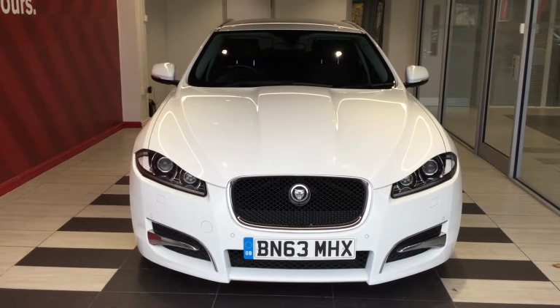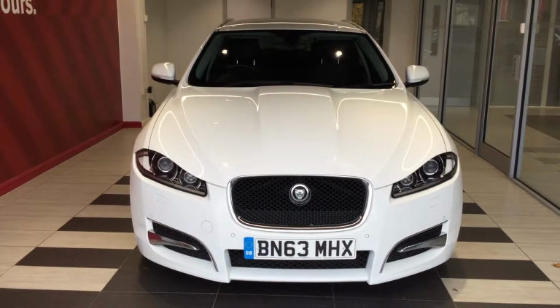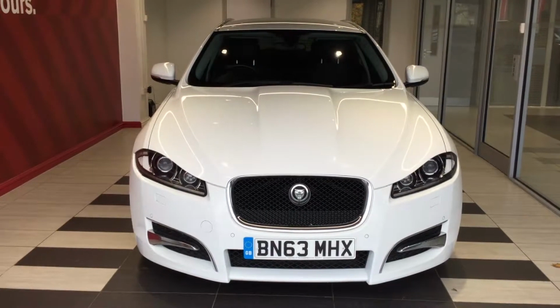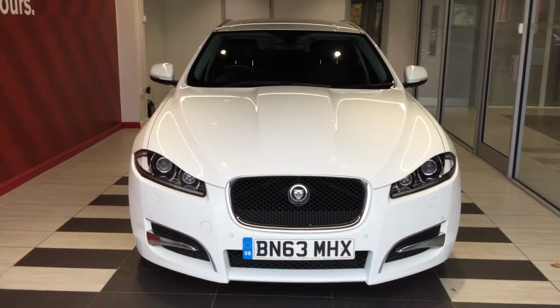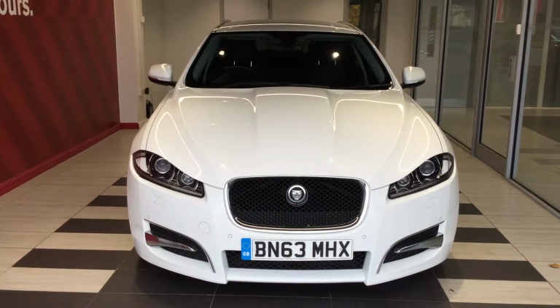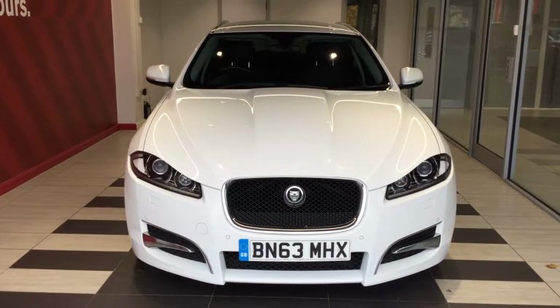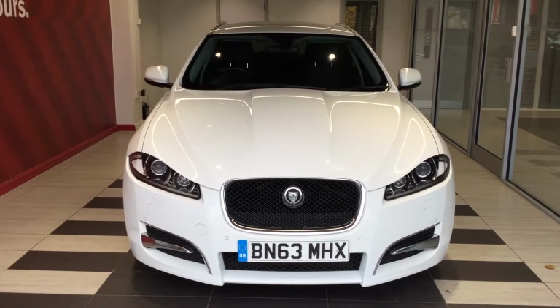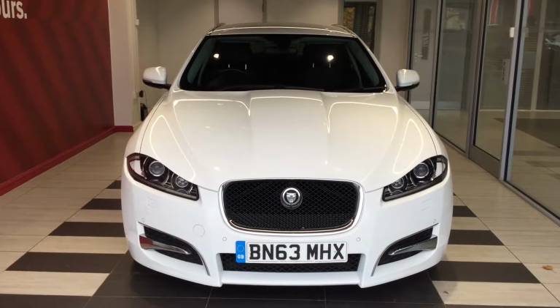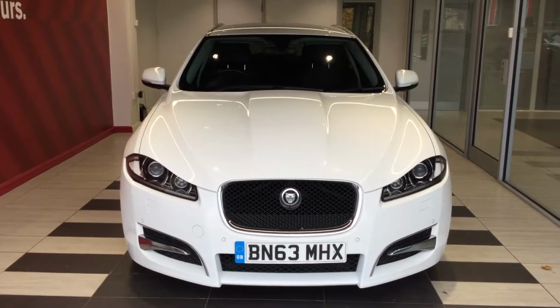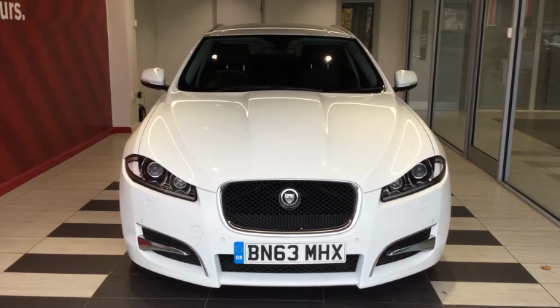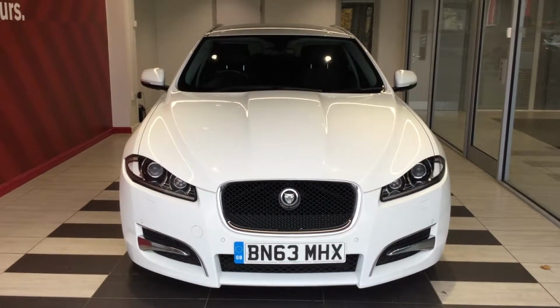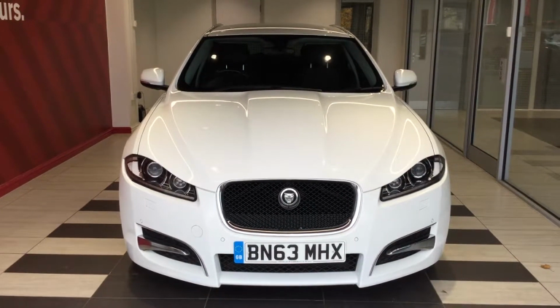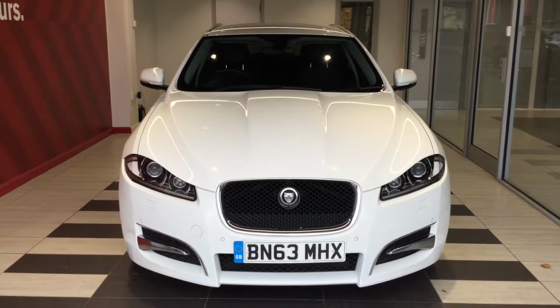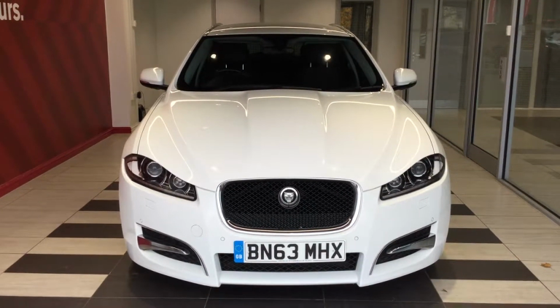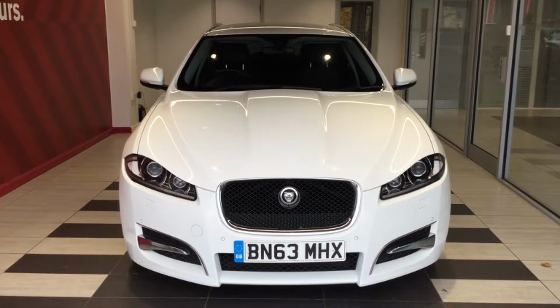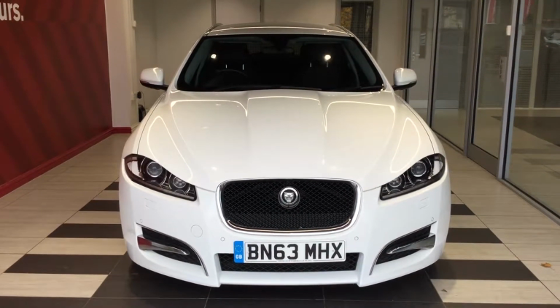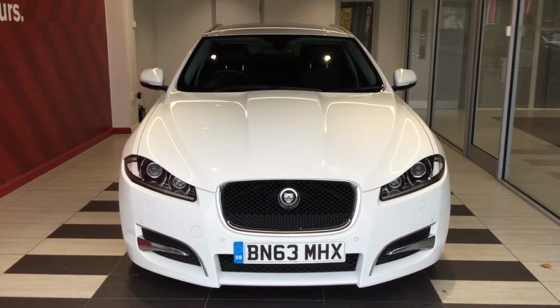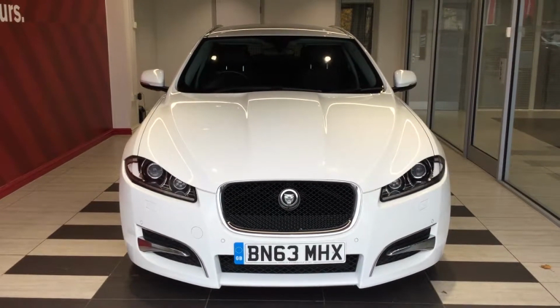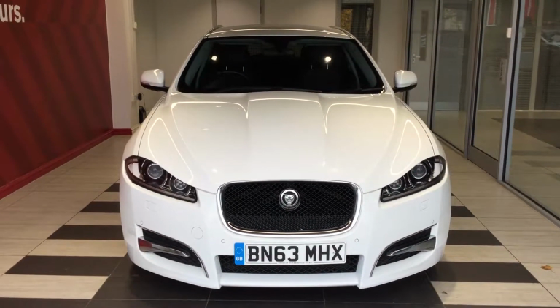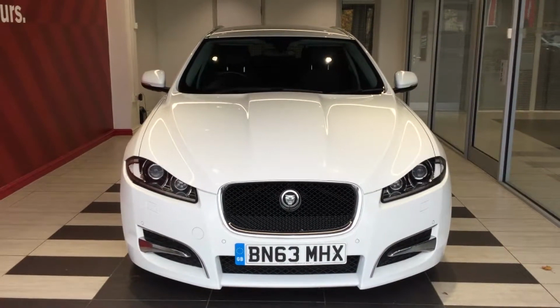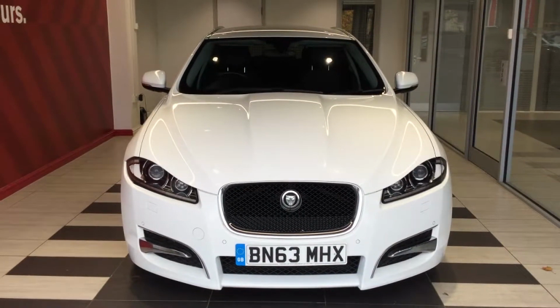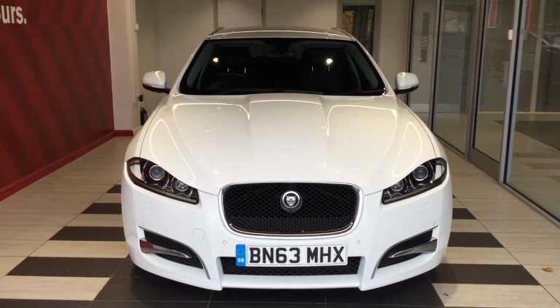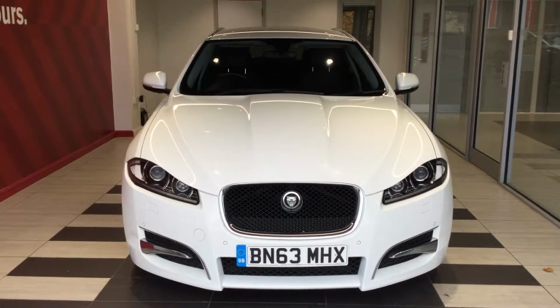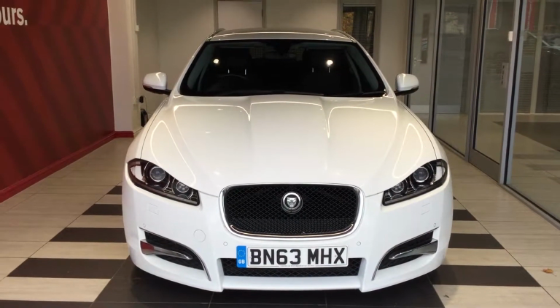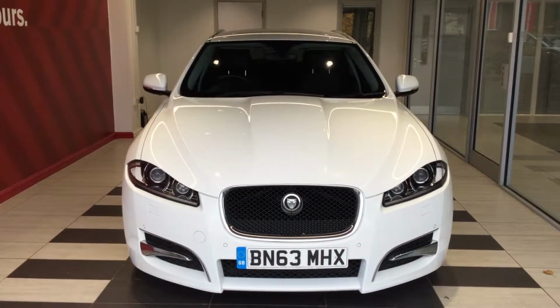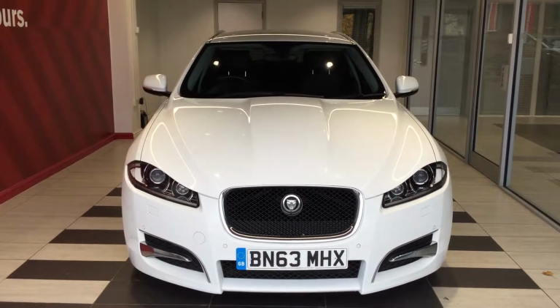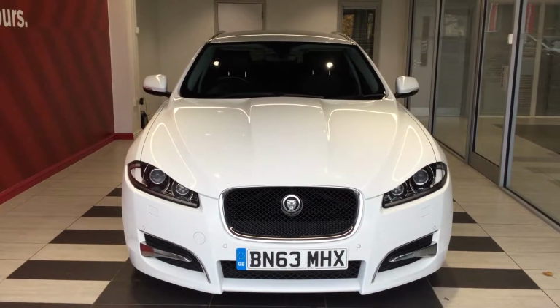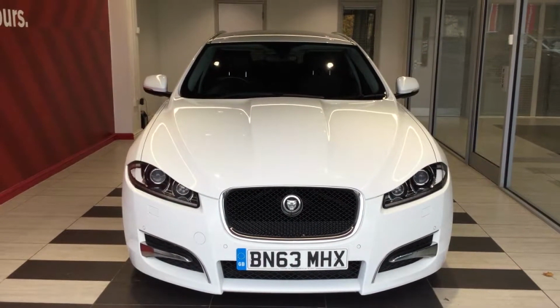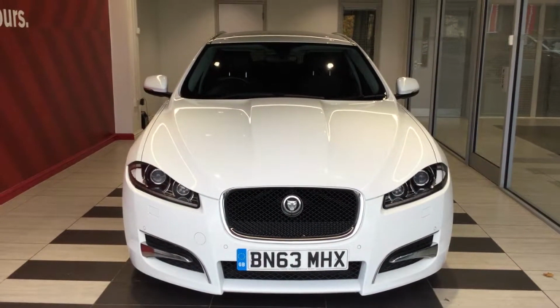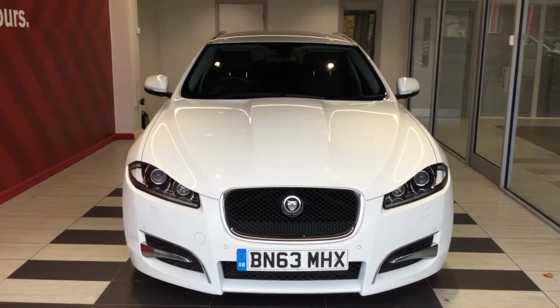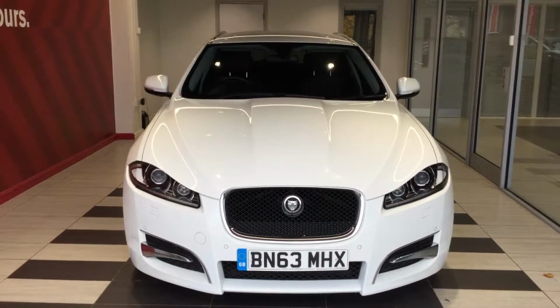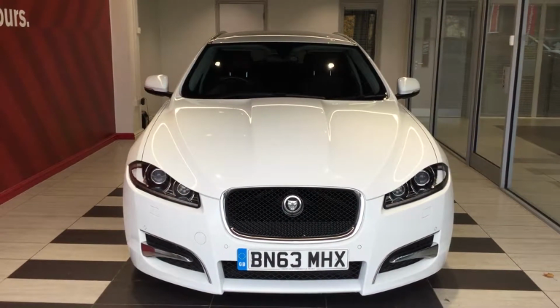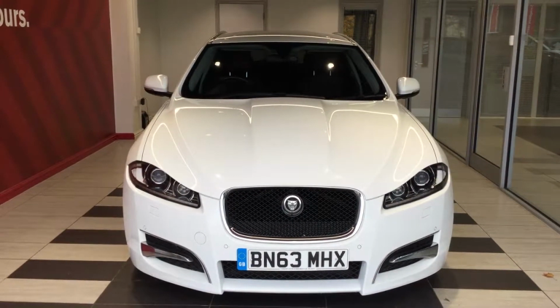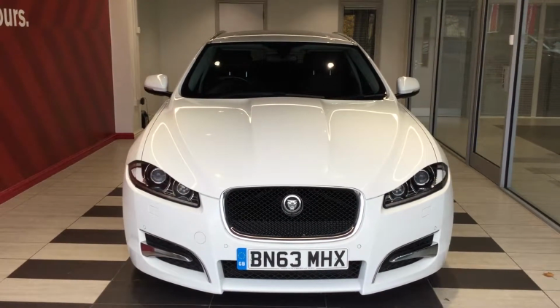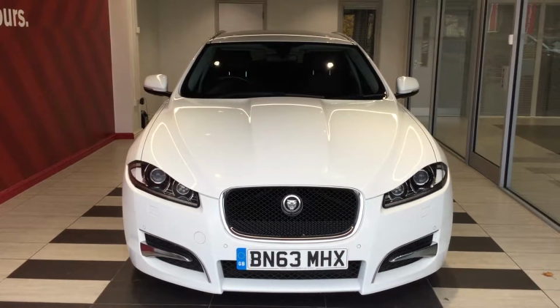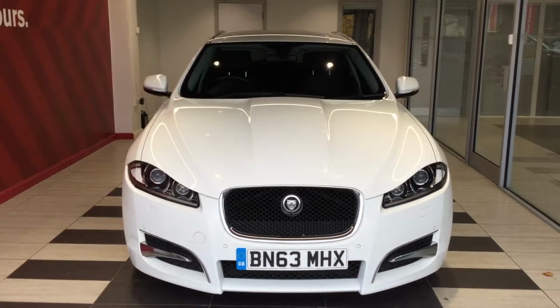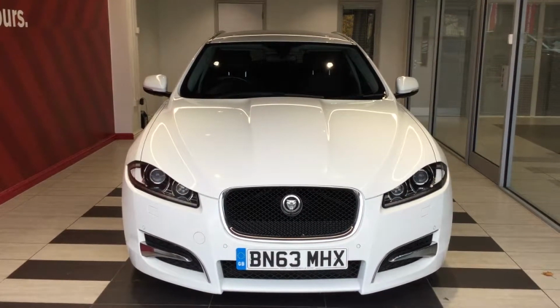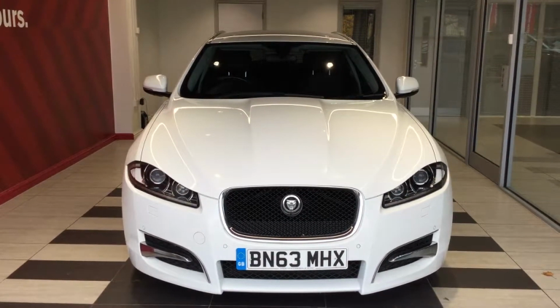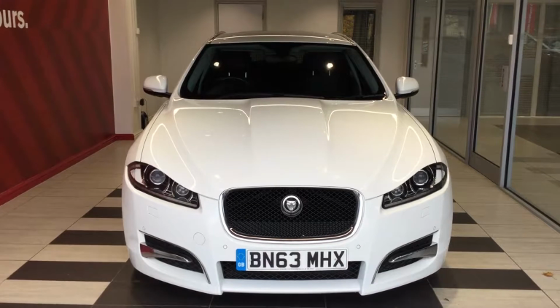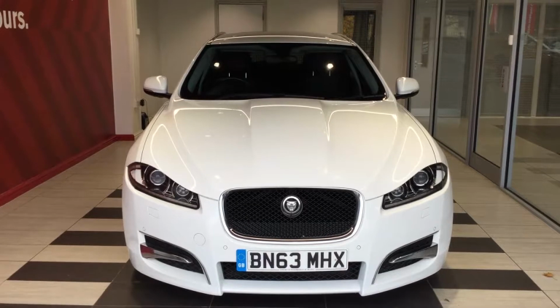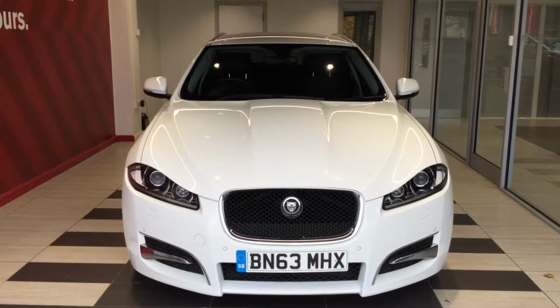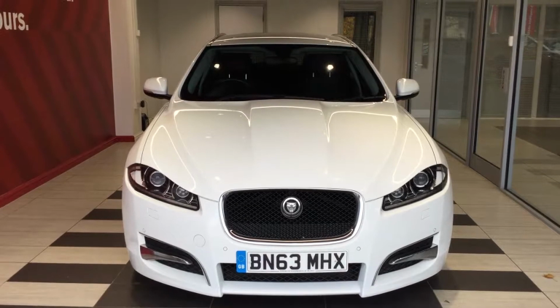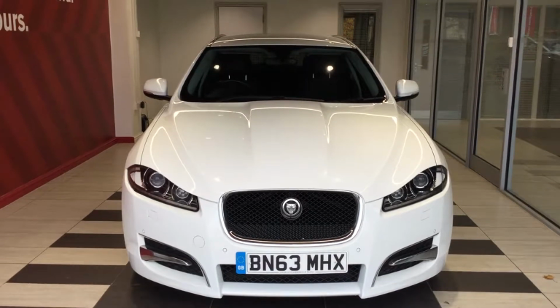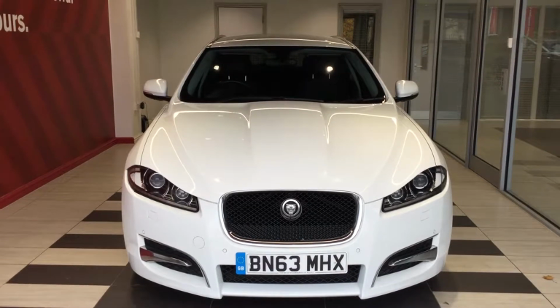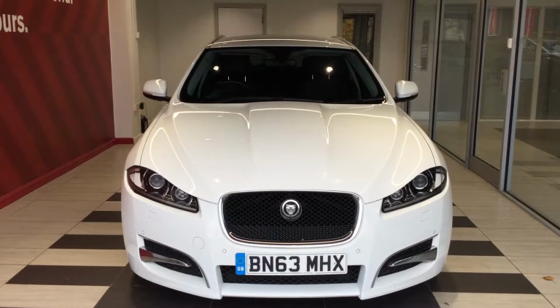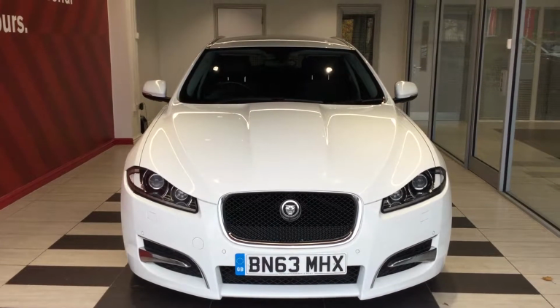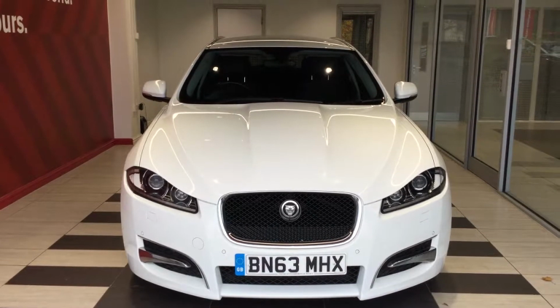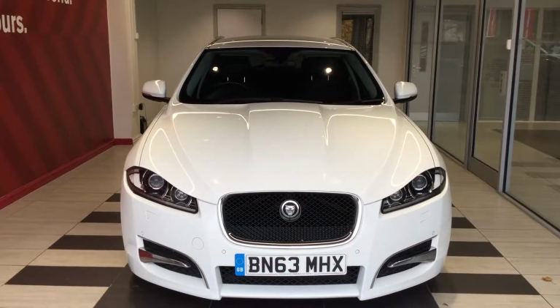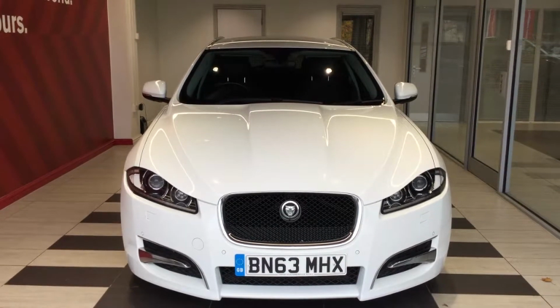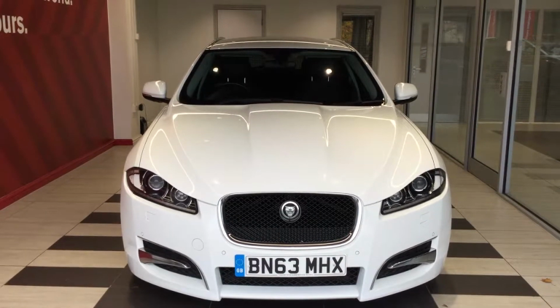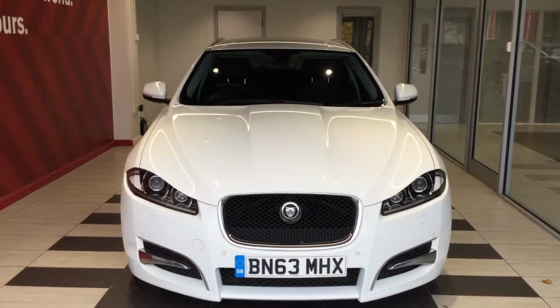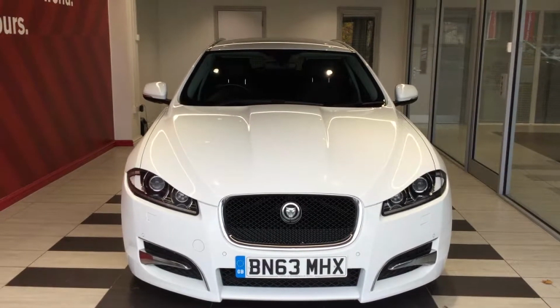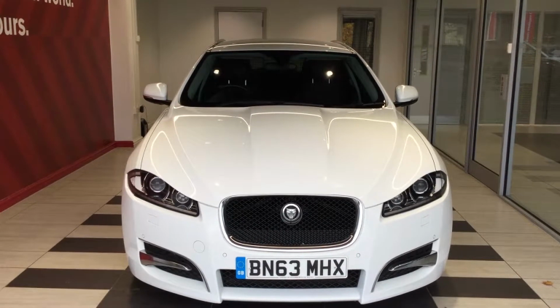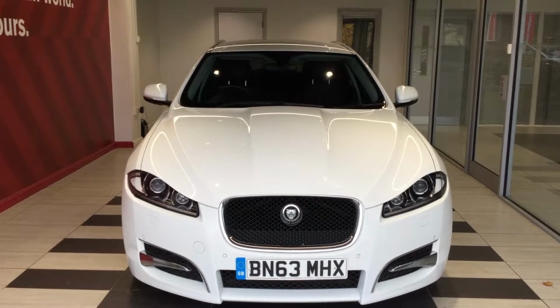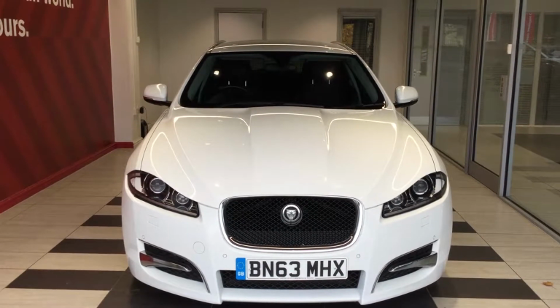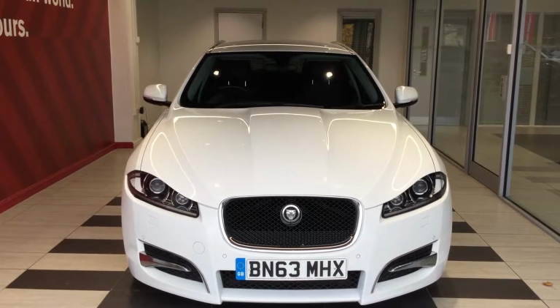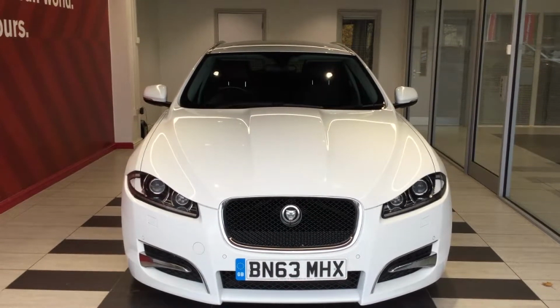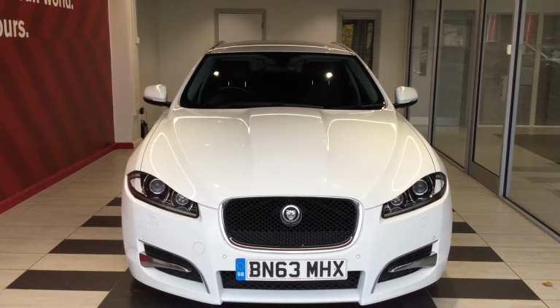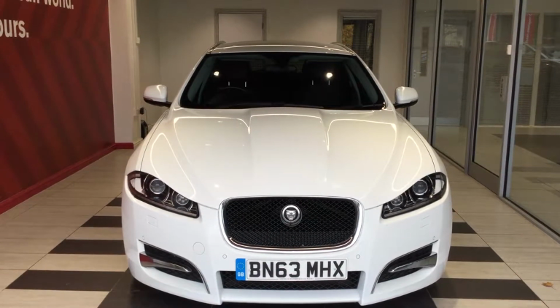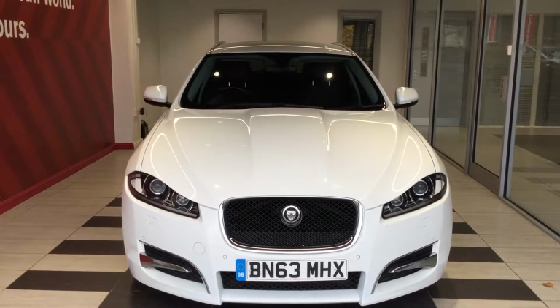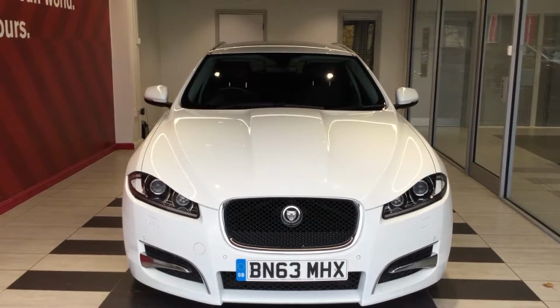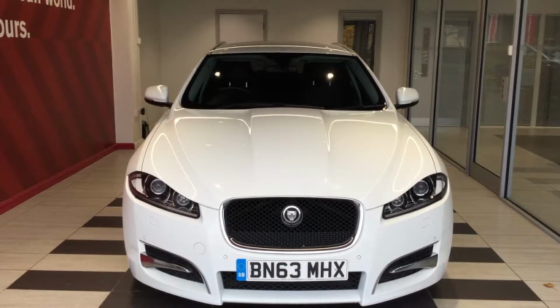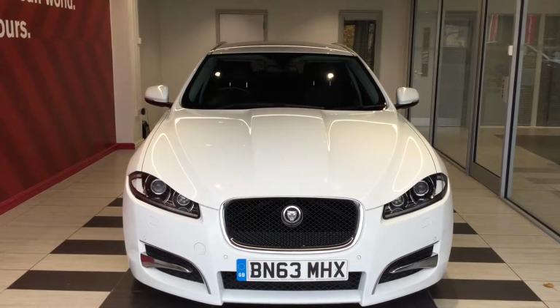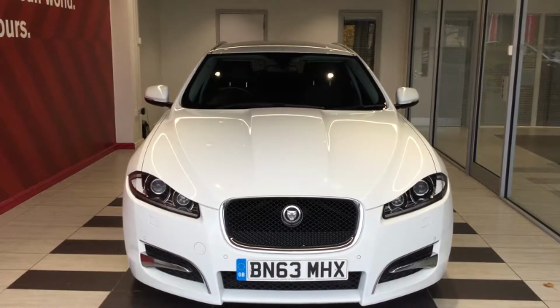Welcome to Smithsons End here in Peterborough. My name is Richard. Today we're going to be looking at a Jaguar XF 2.2 Turbo Diesel Sport.